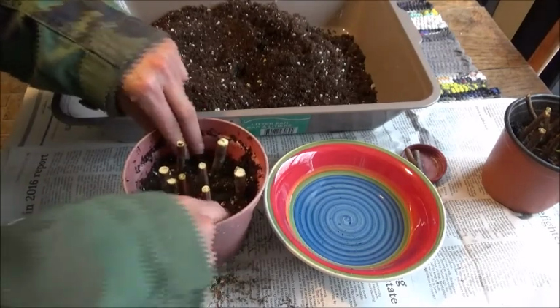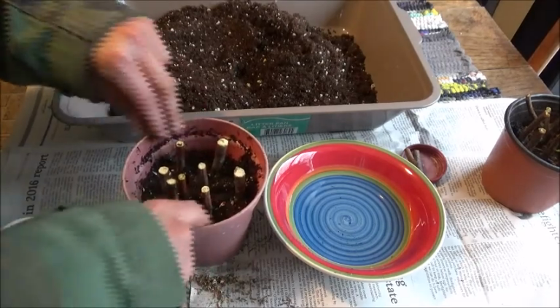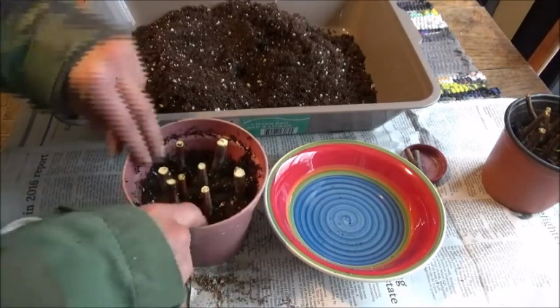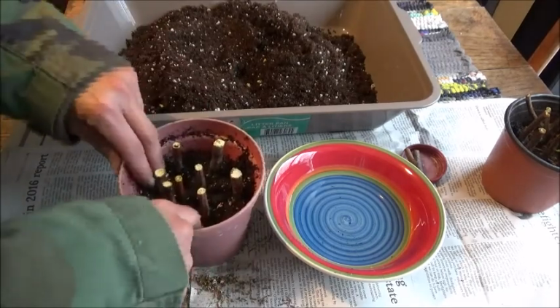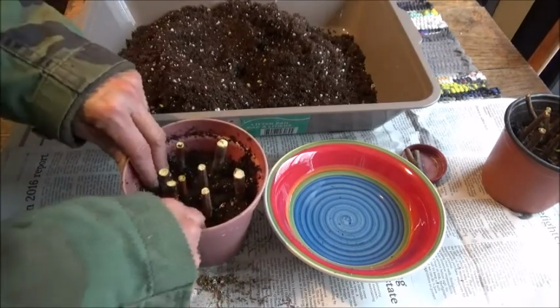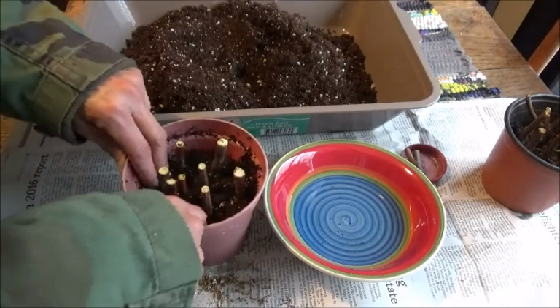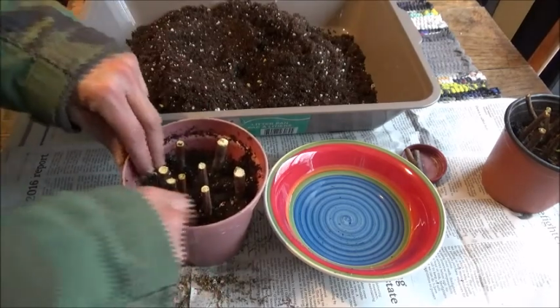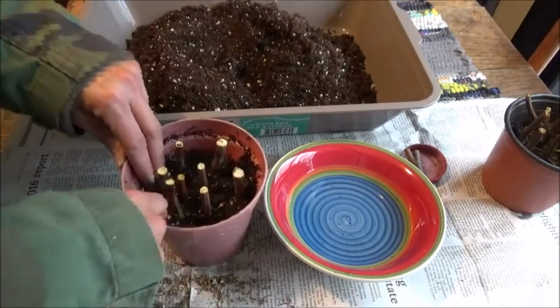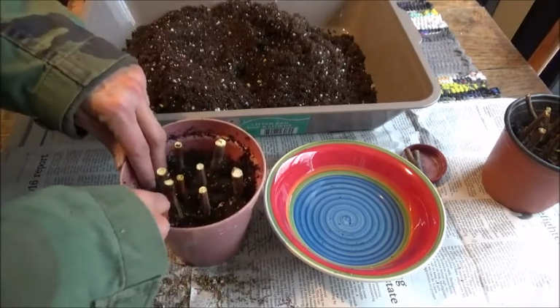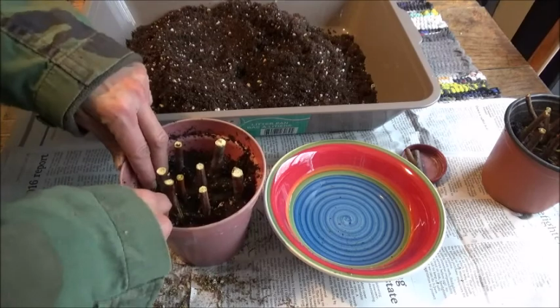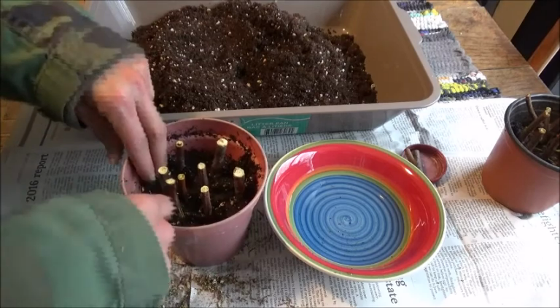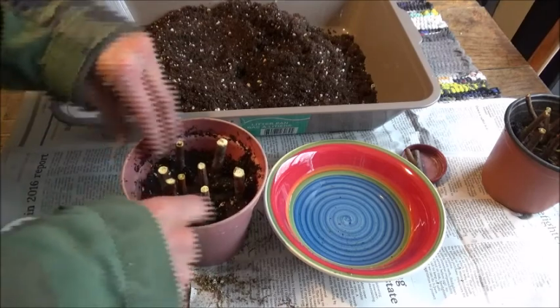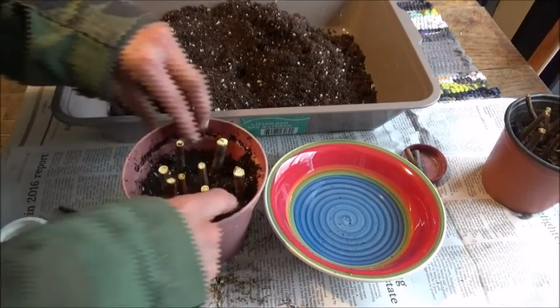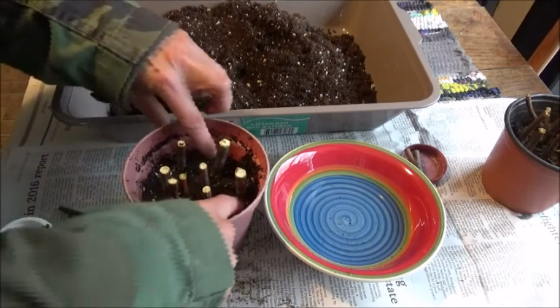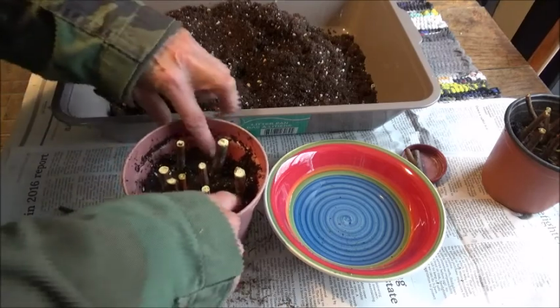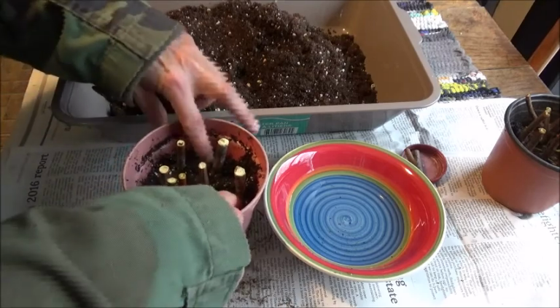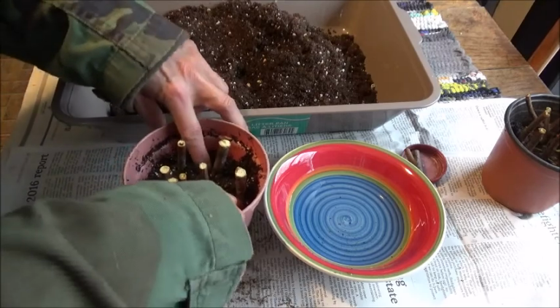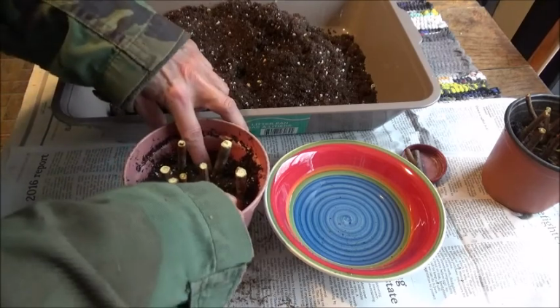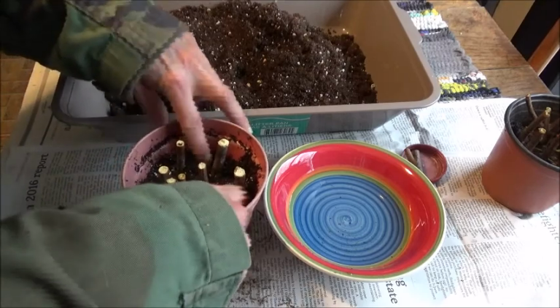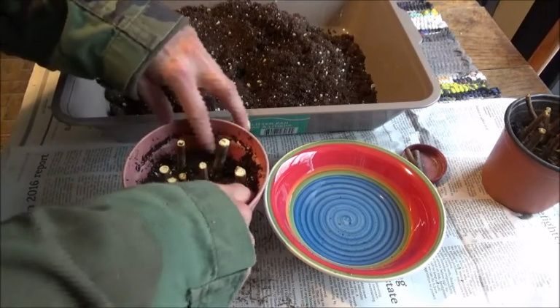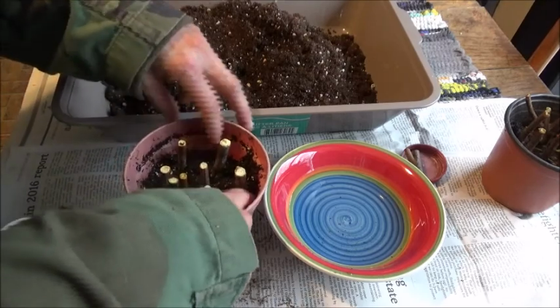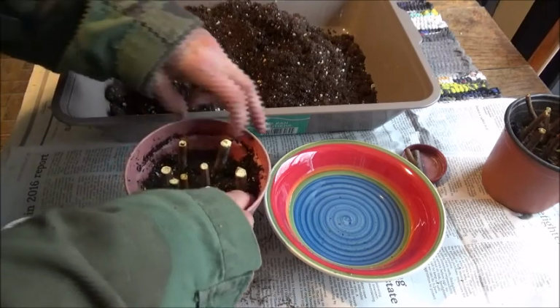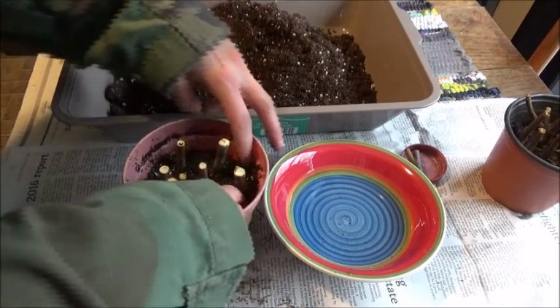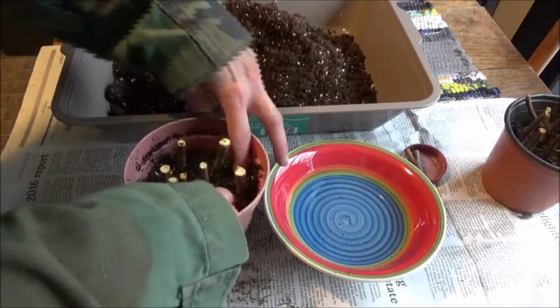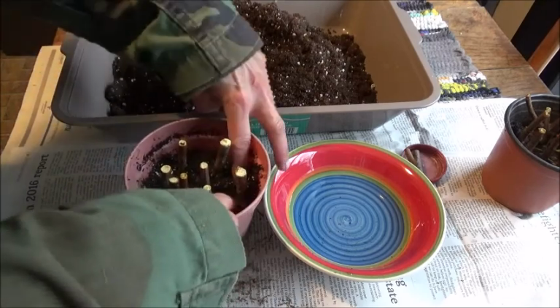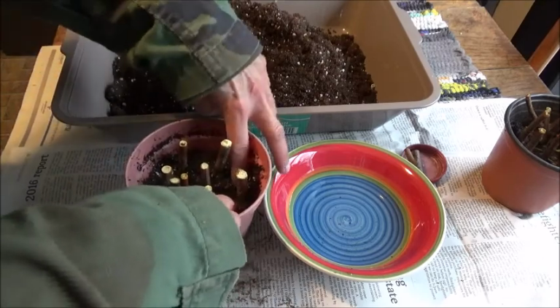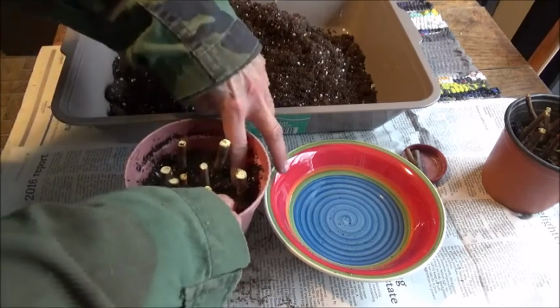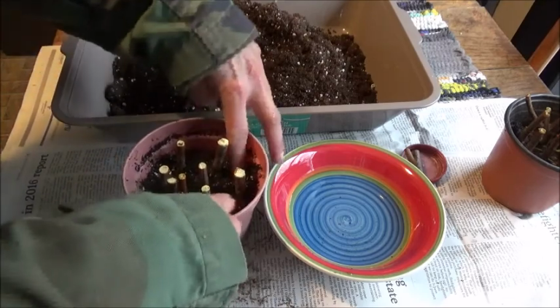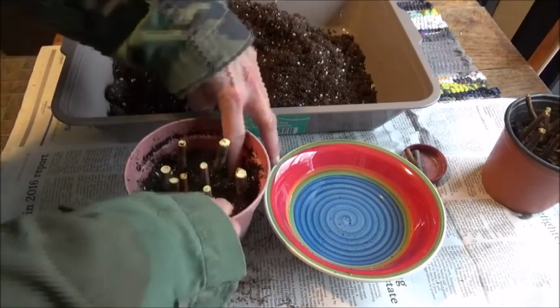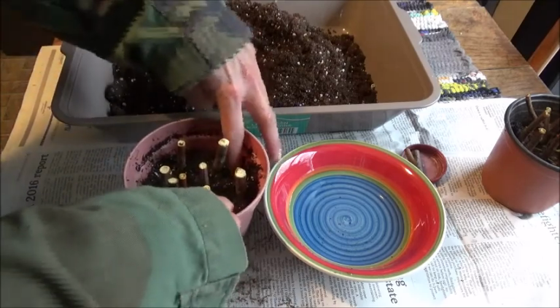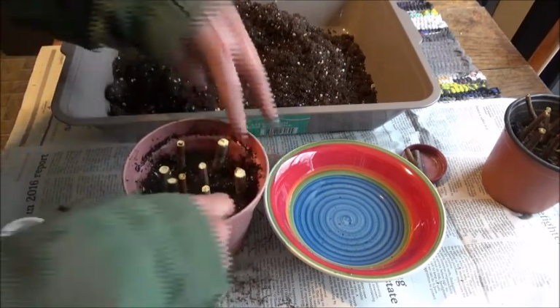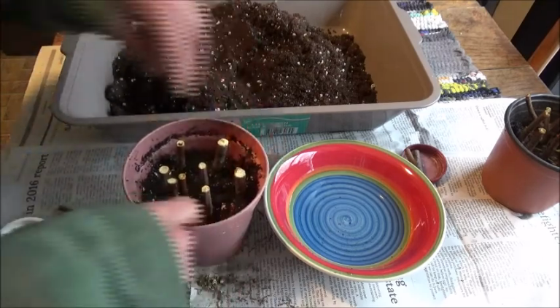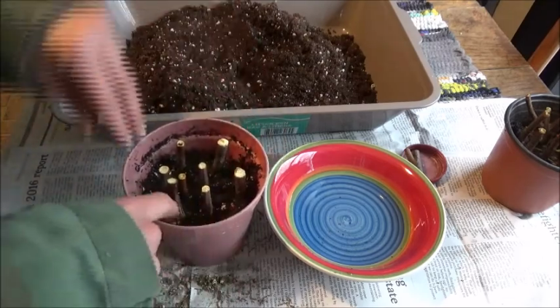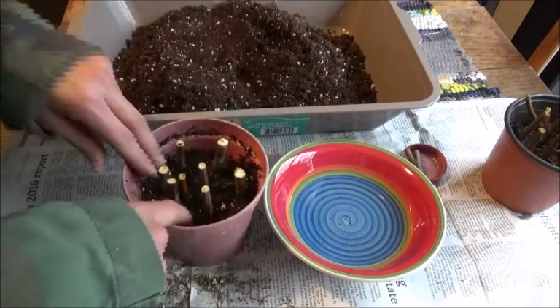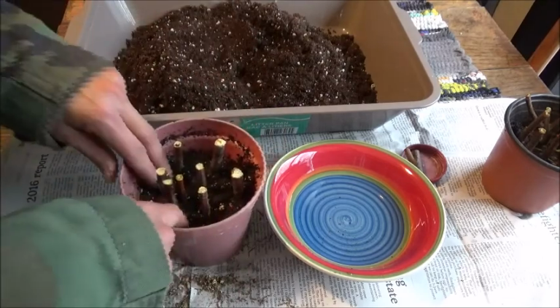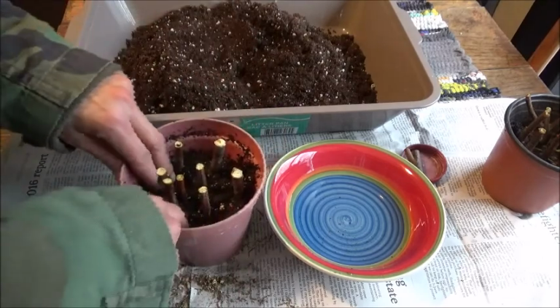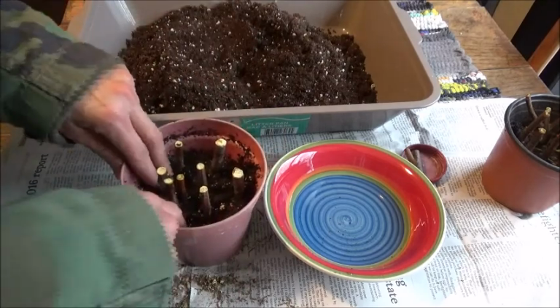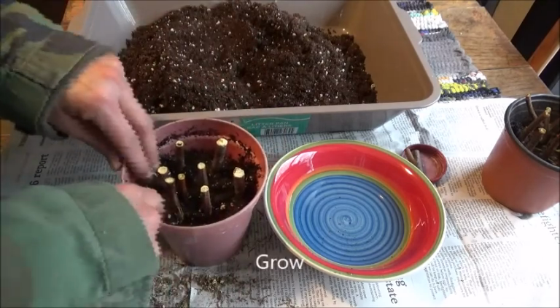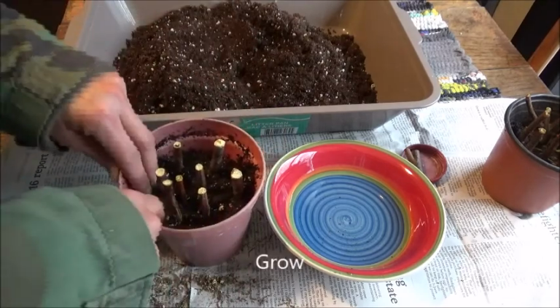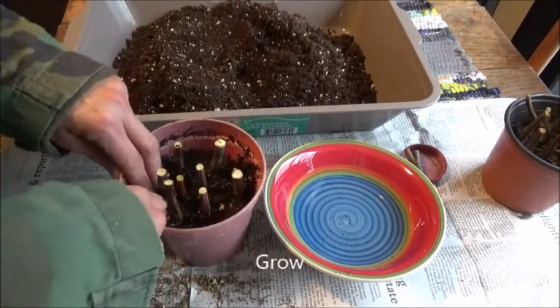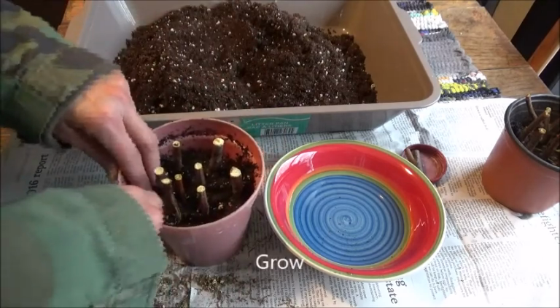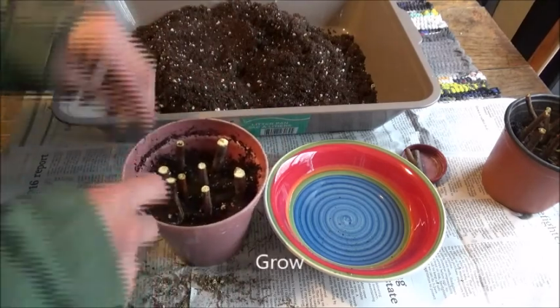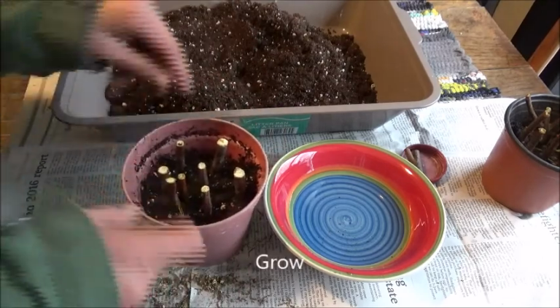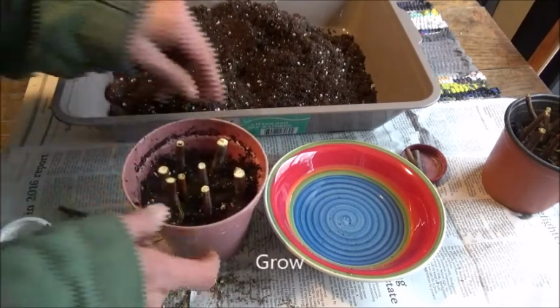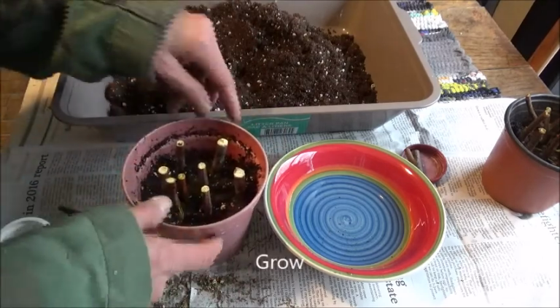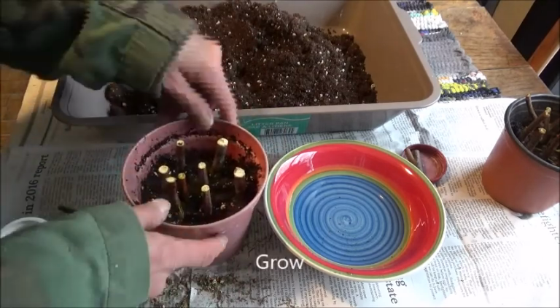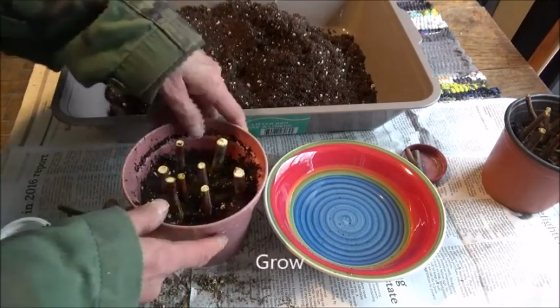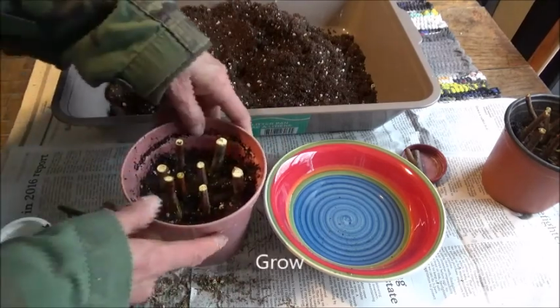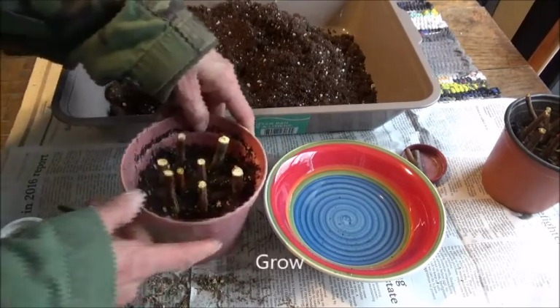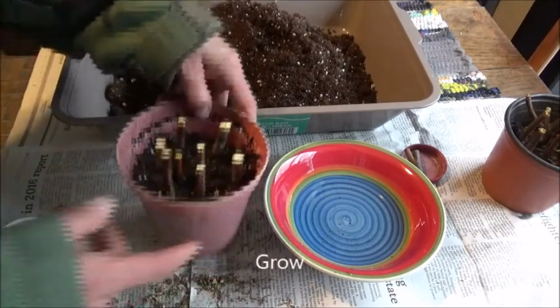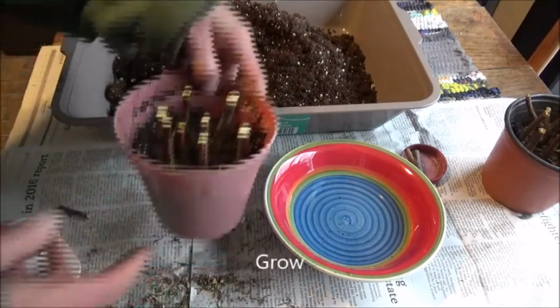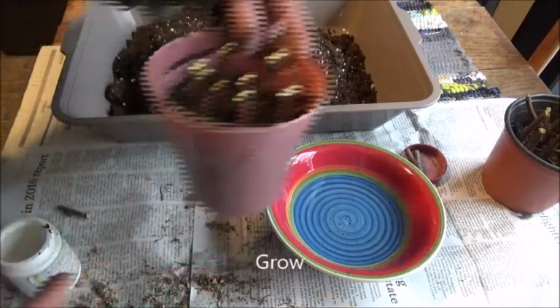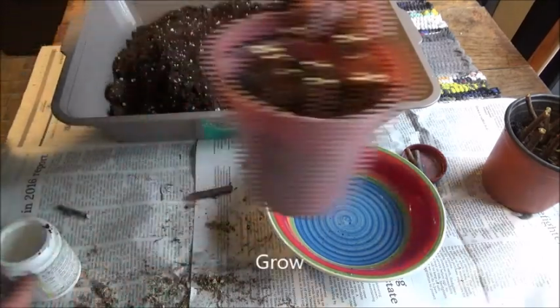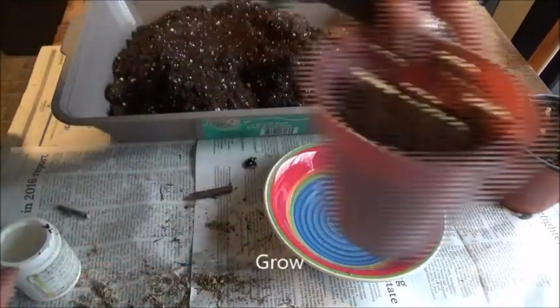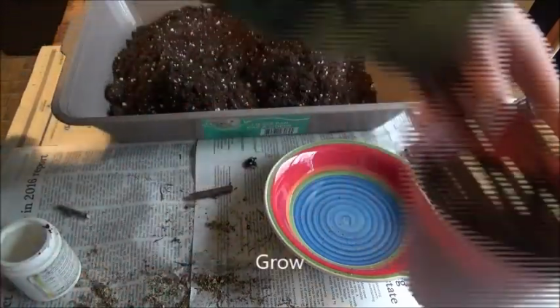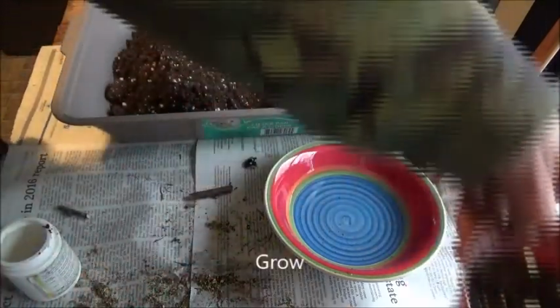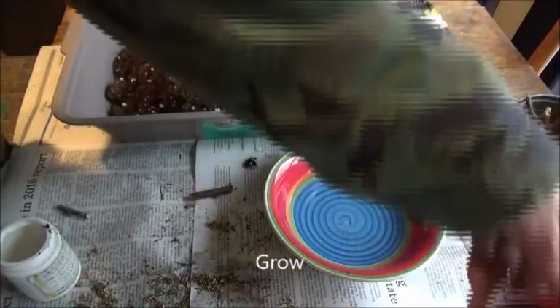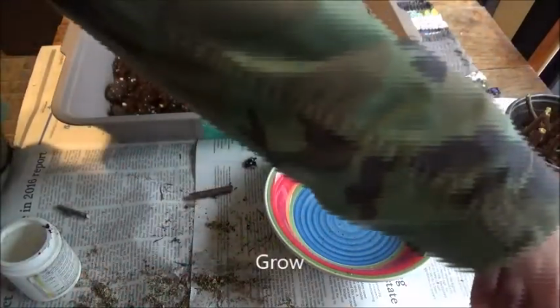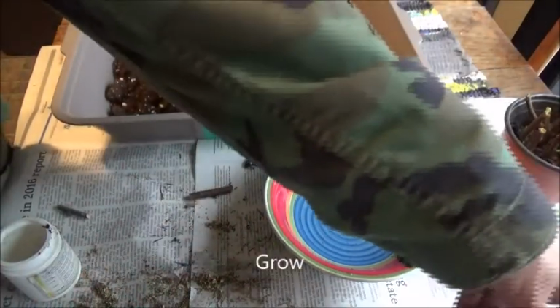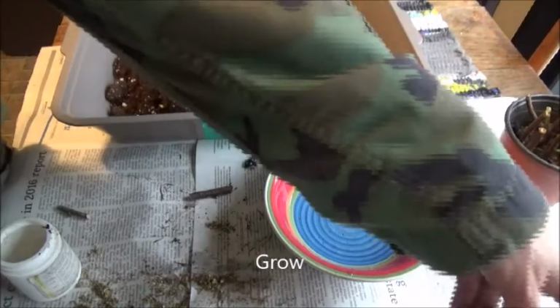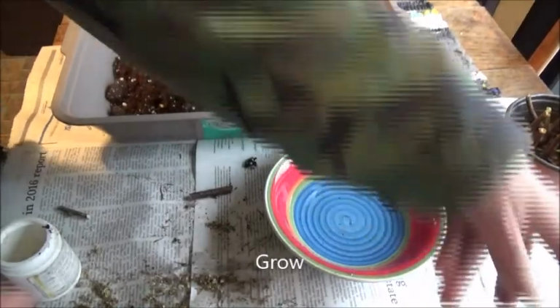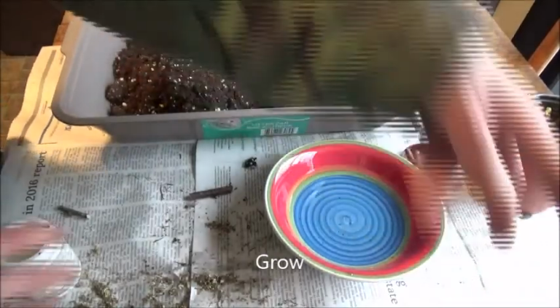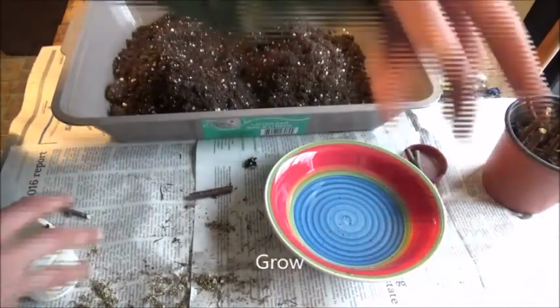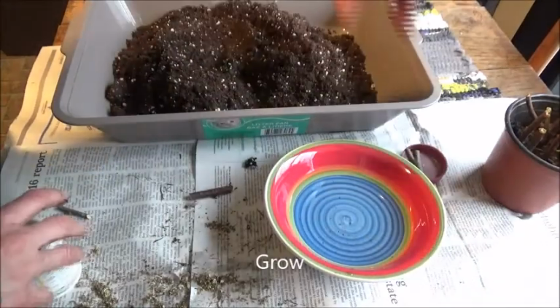And that's all you do. Then you put them in a nice warm spot until they start to sprout, and I'll show you the ones I started before.